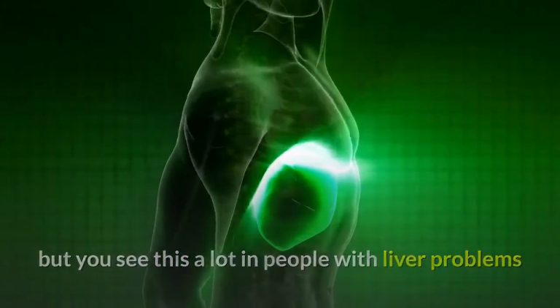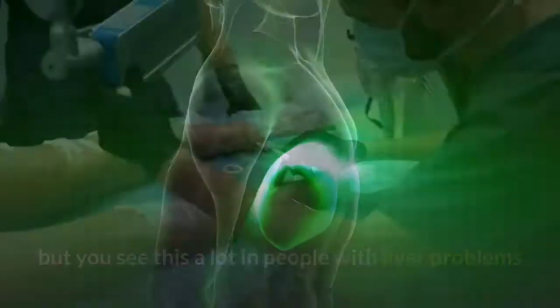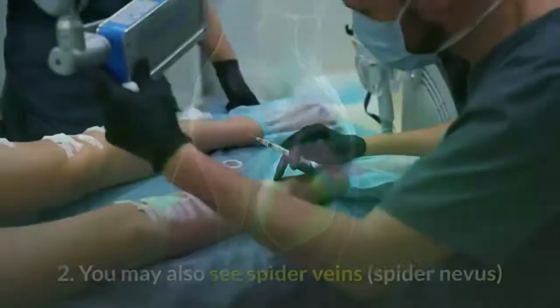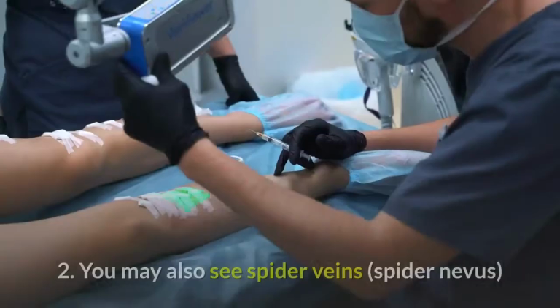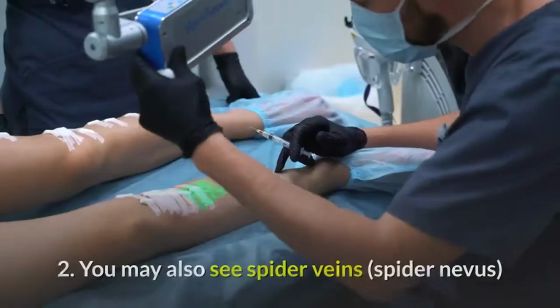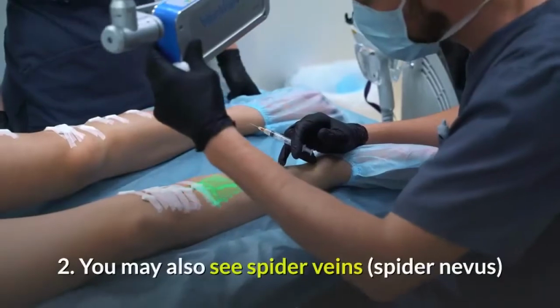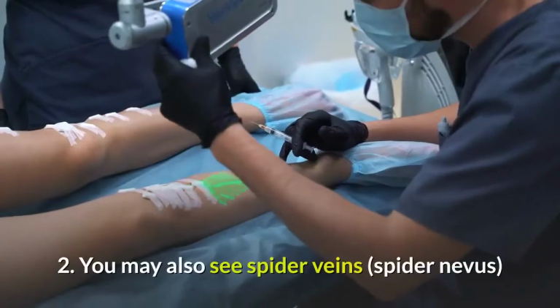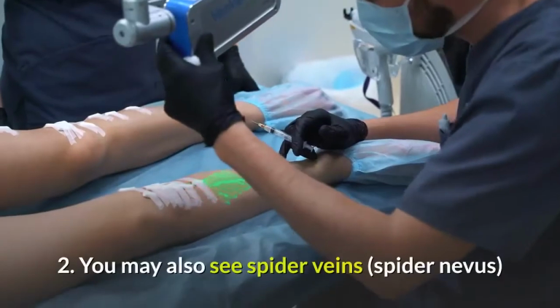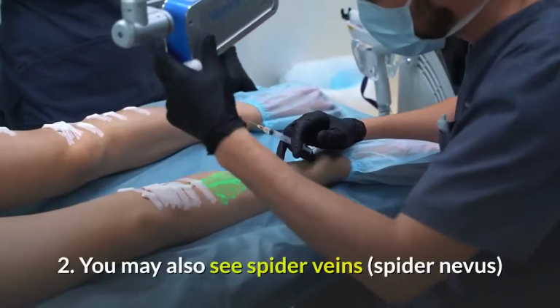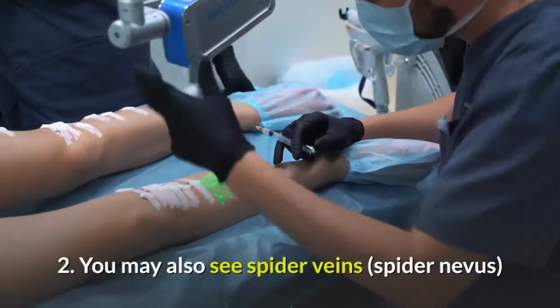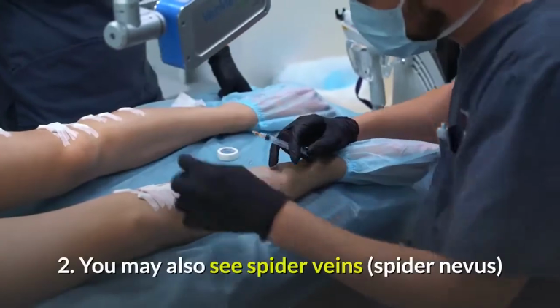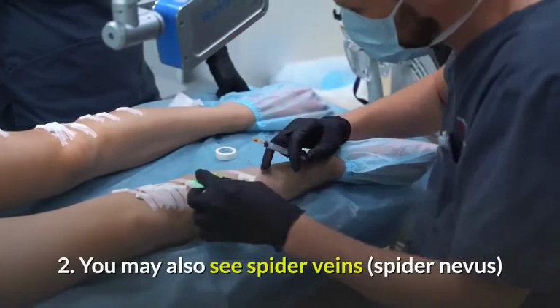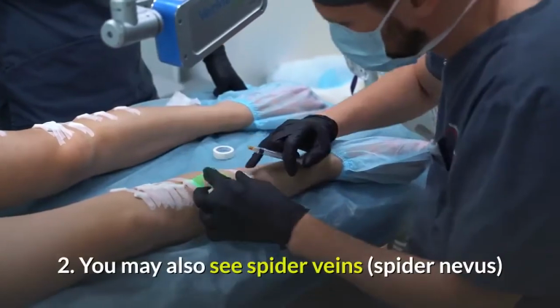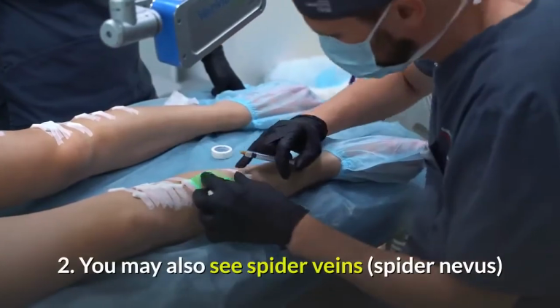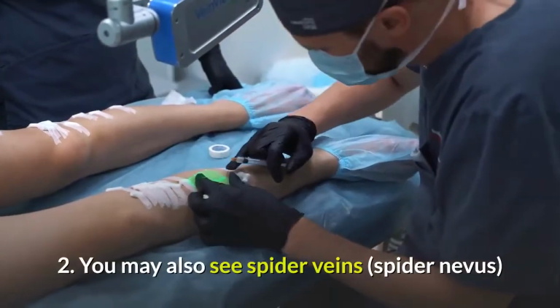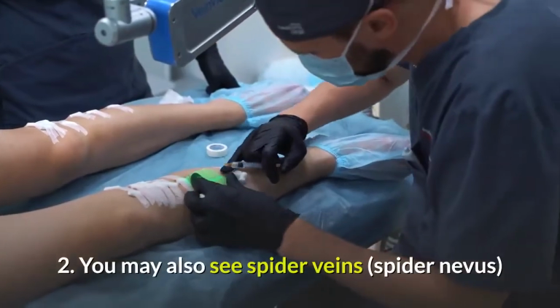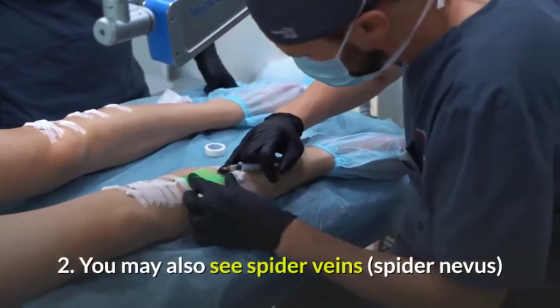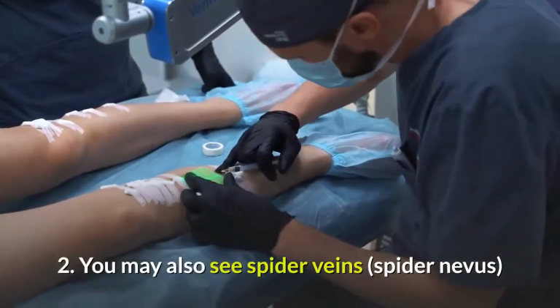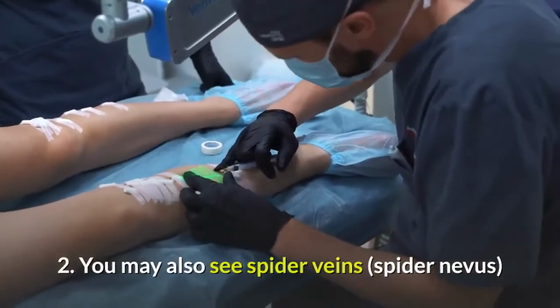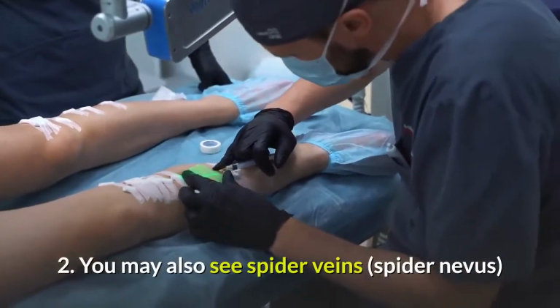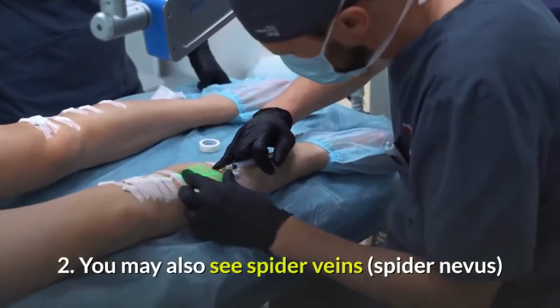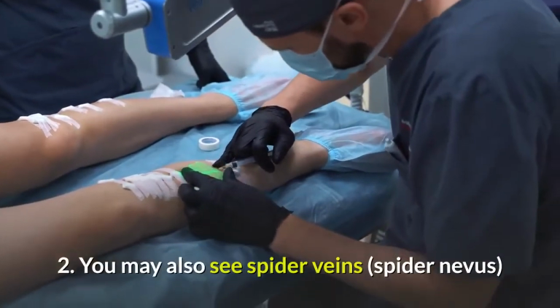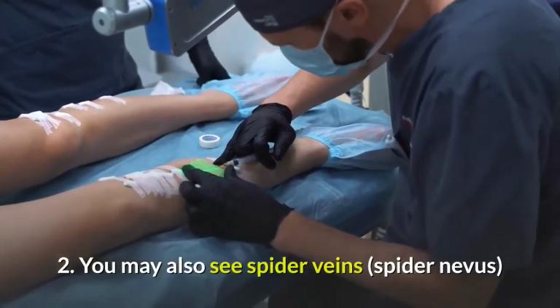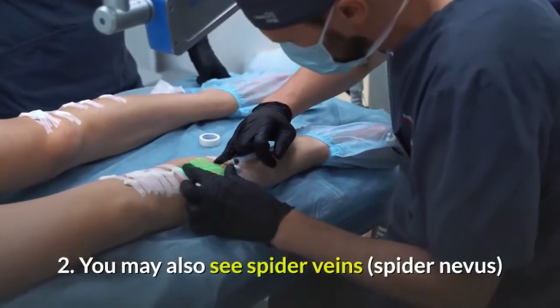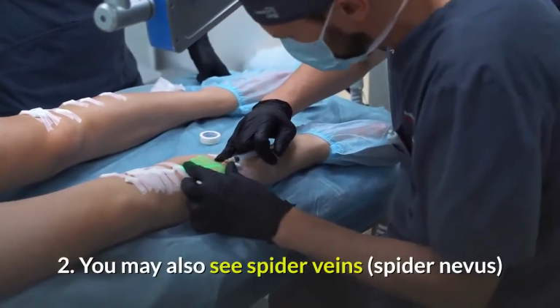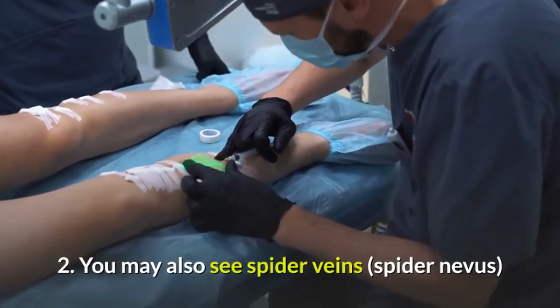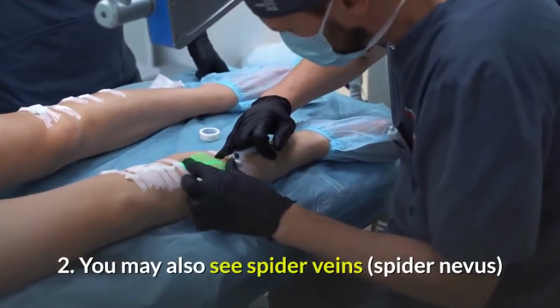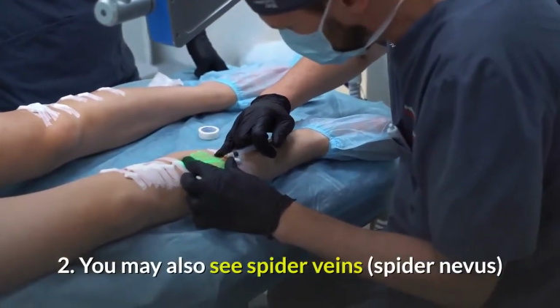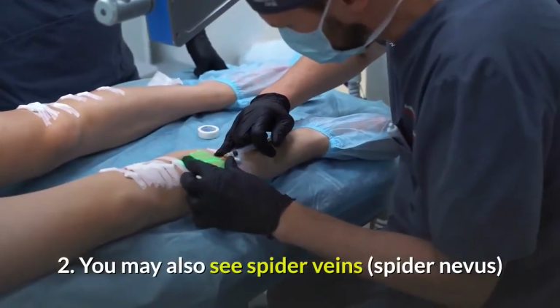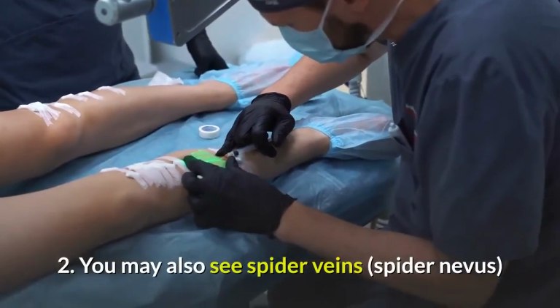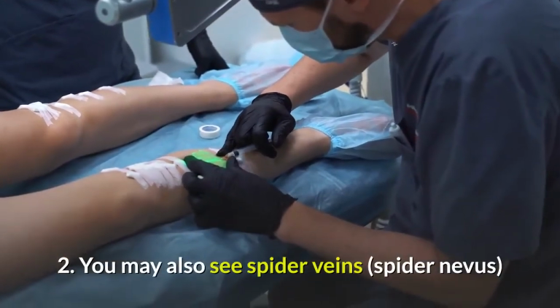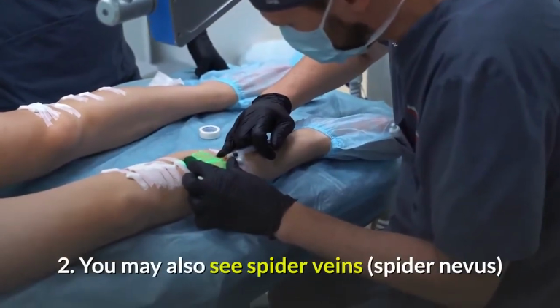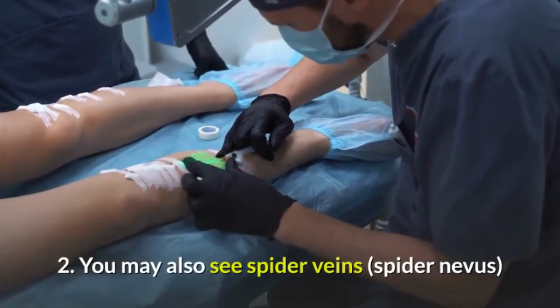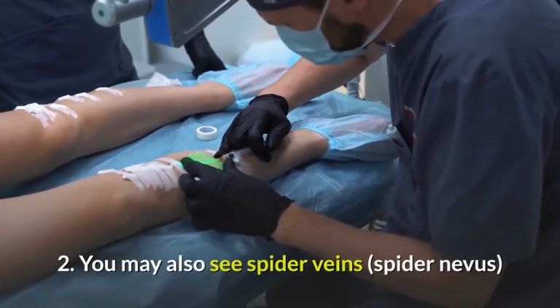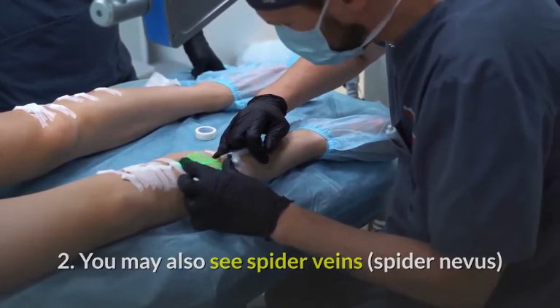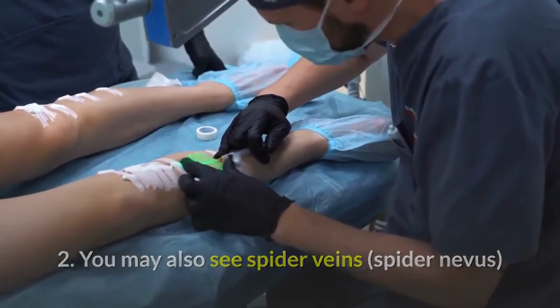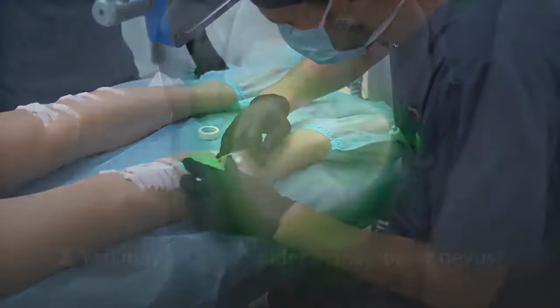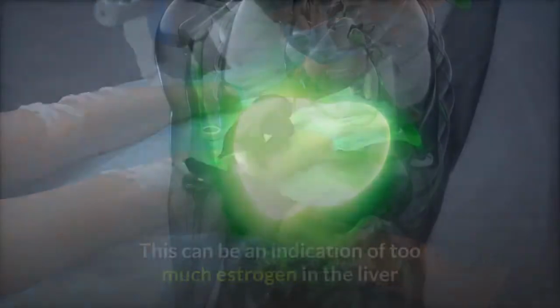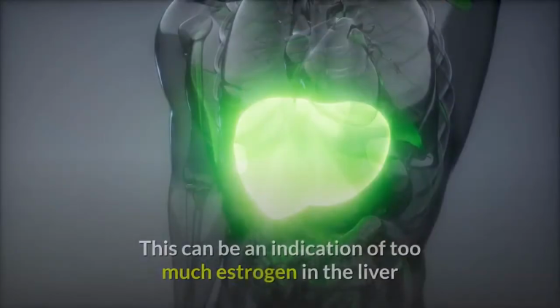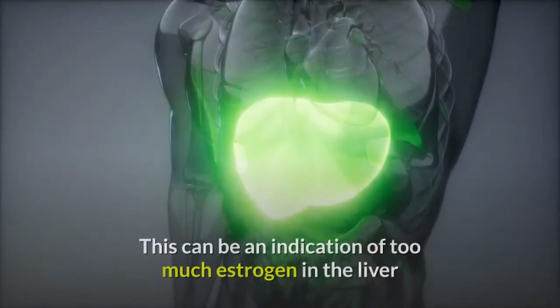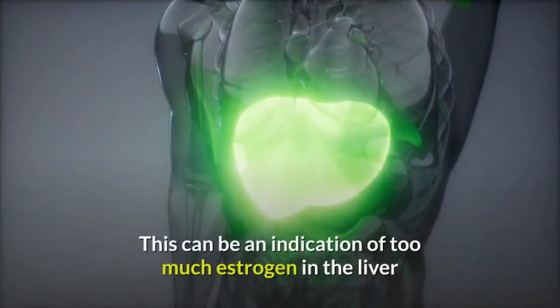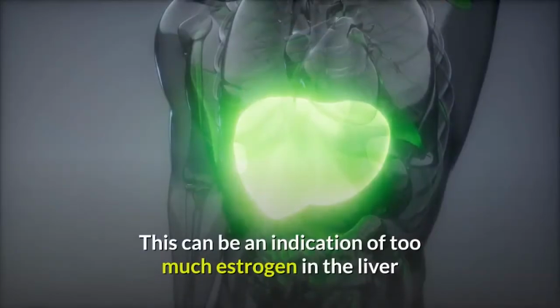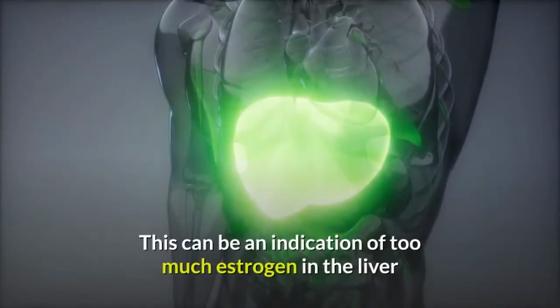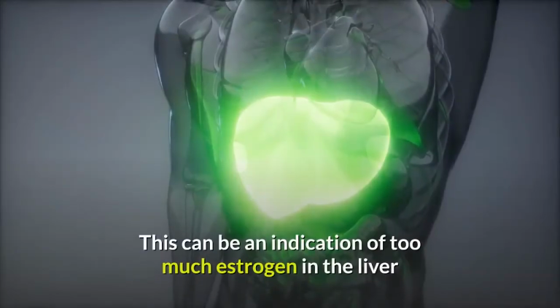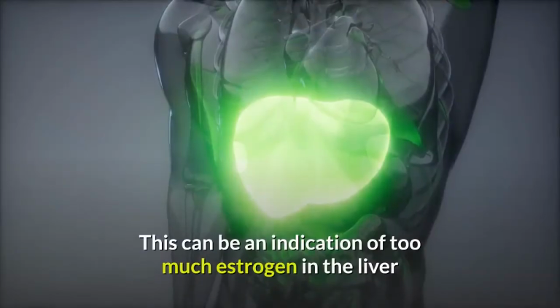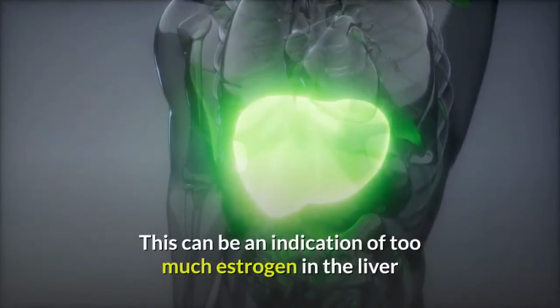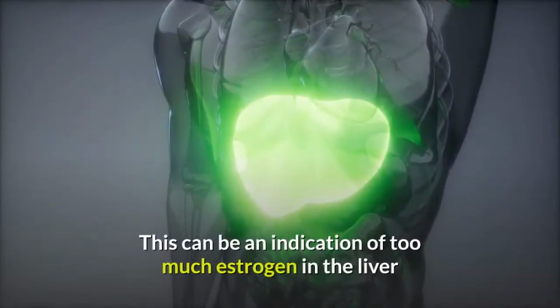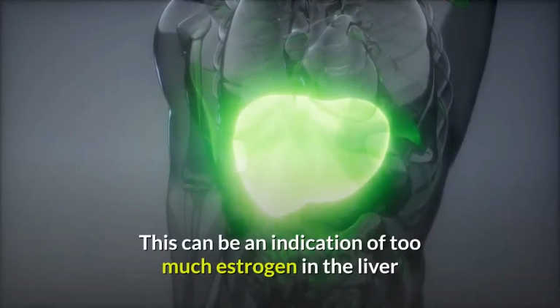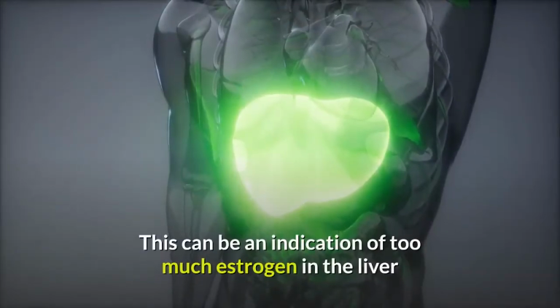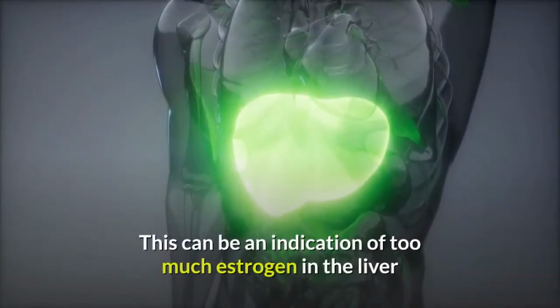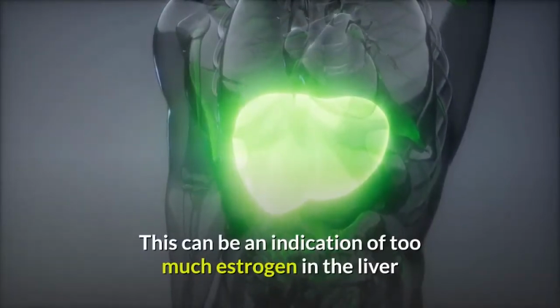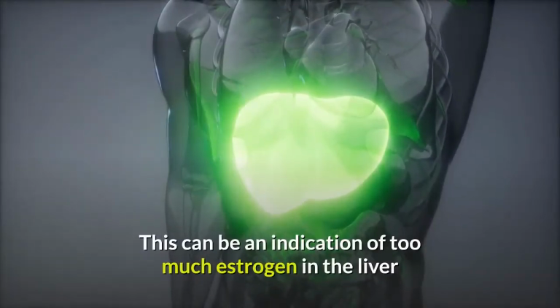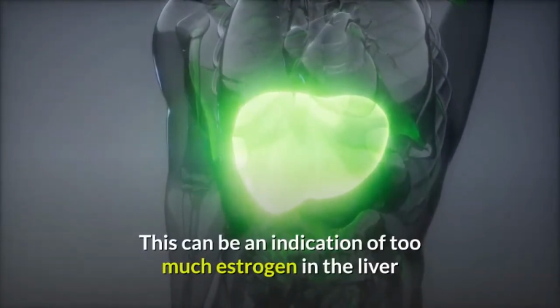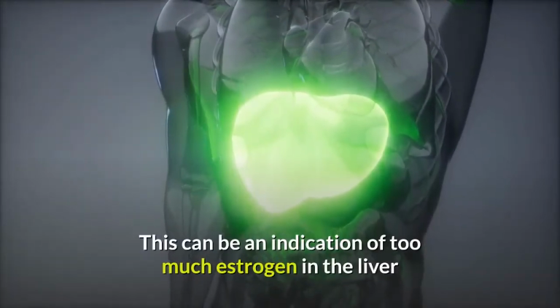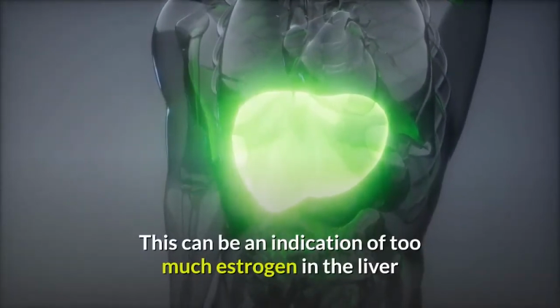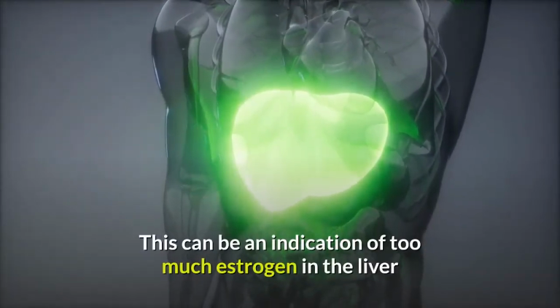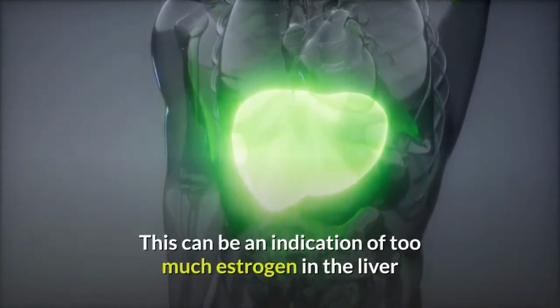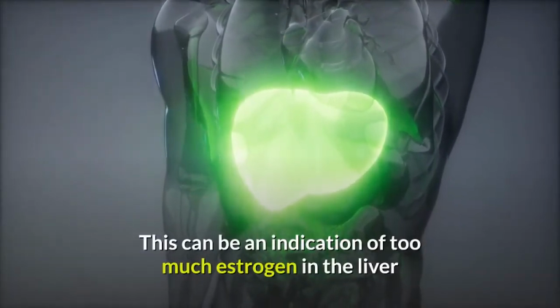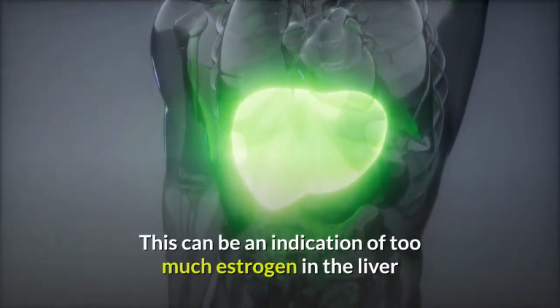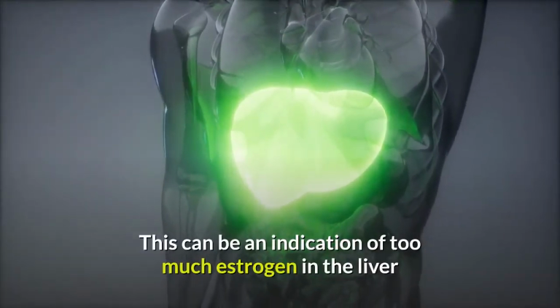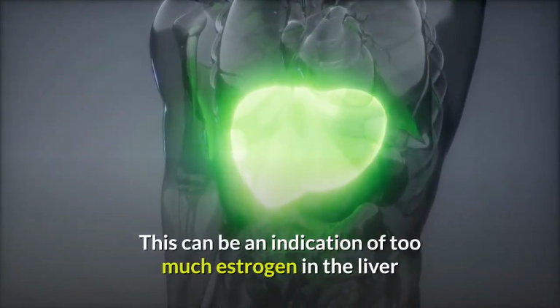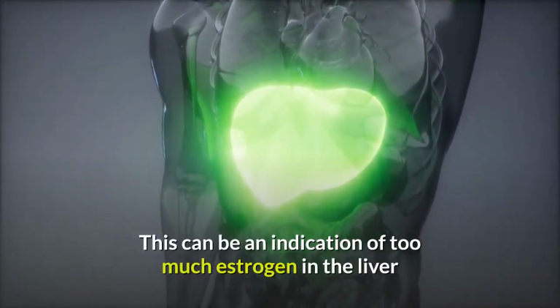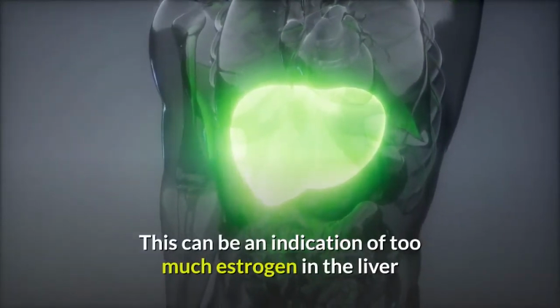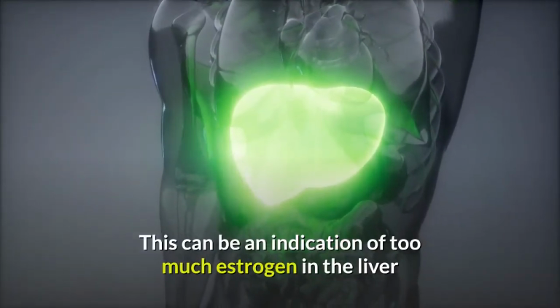Number 2: You may also see spider veins, also called spider nevus. This can be an indication of too much estrogen in the liver.